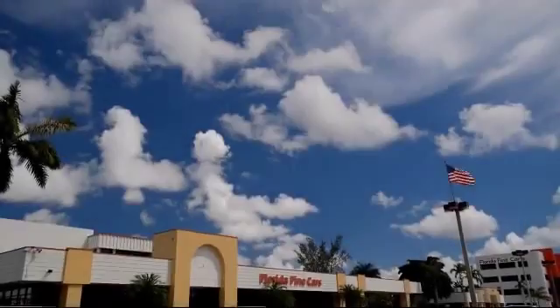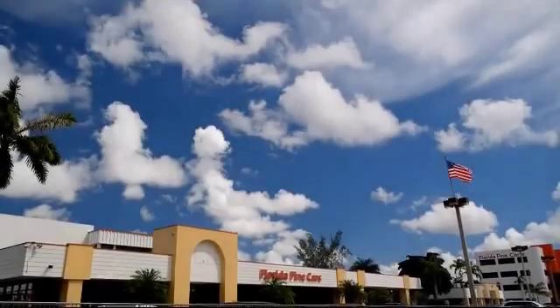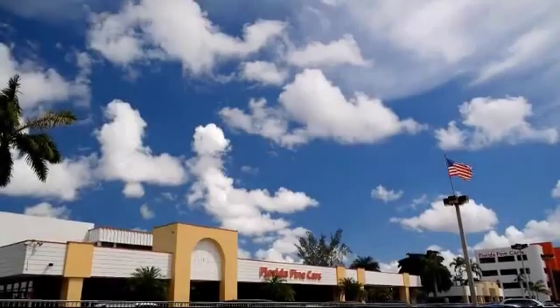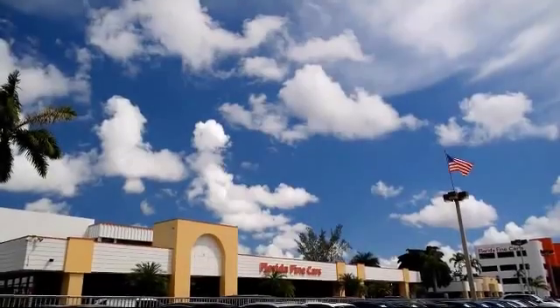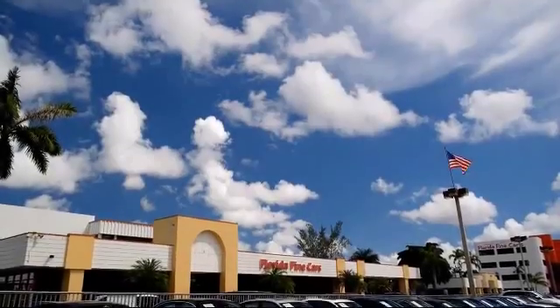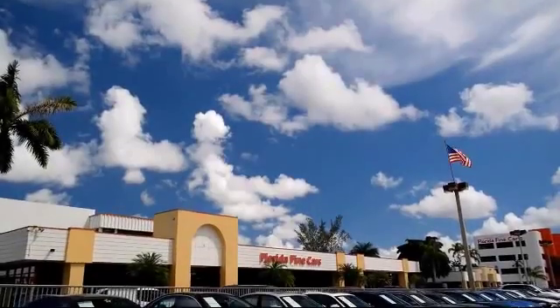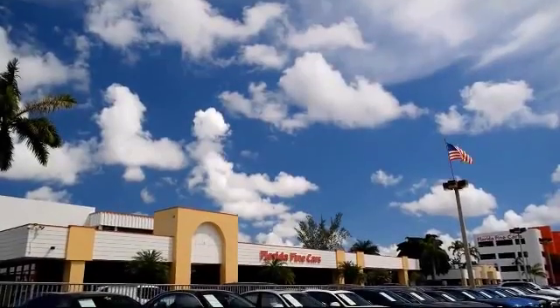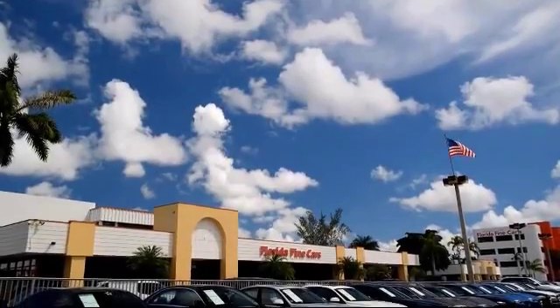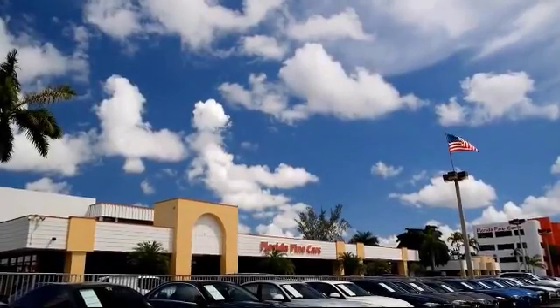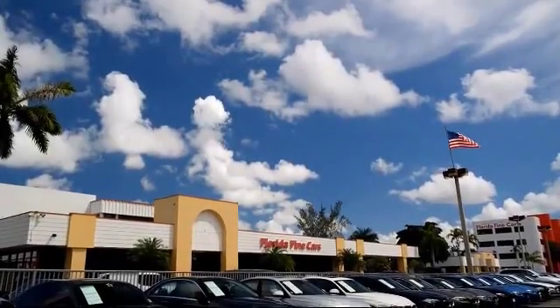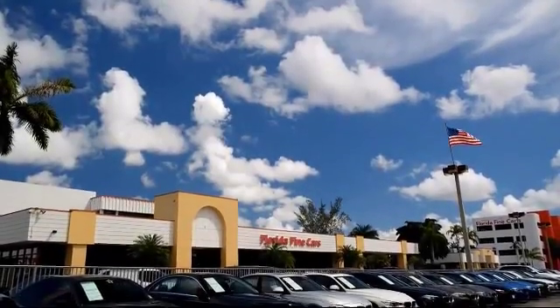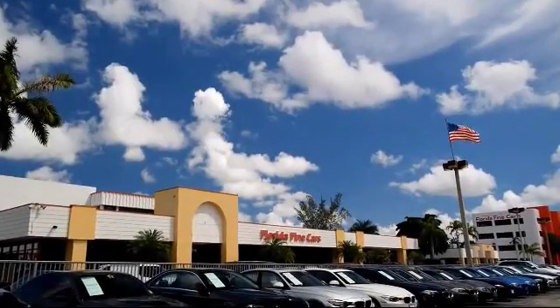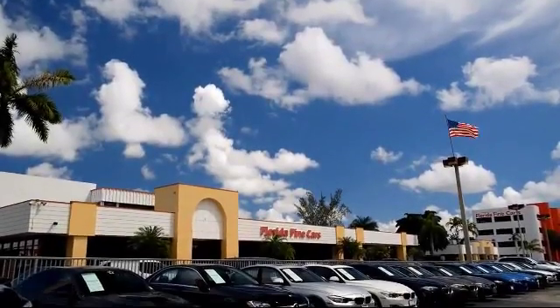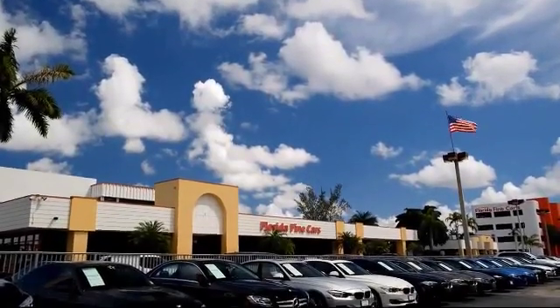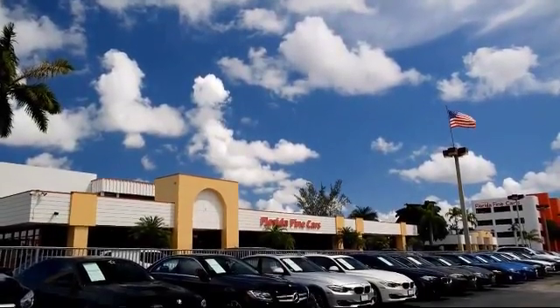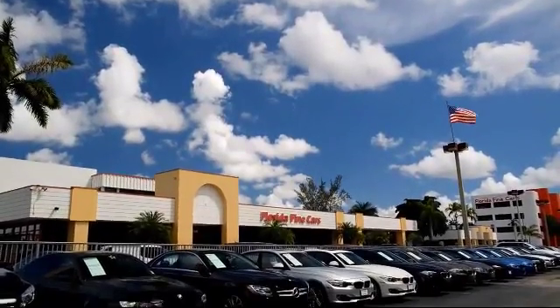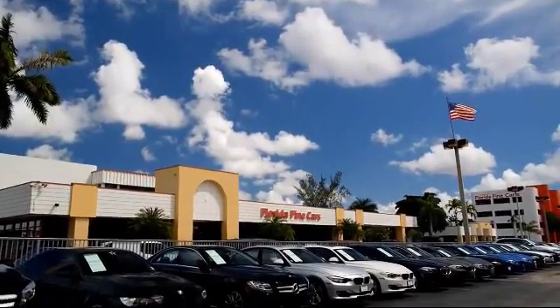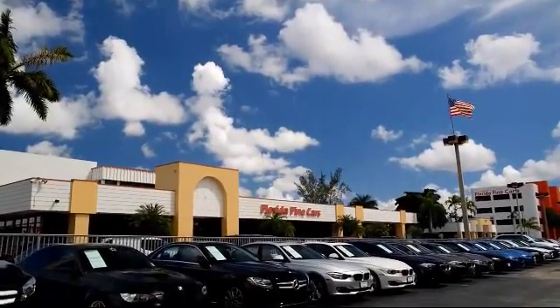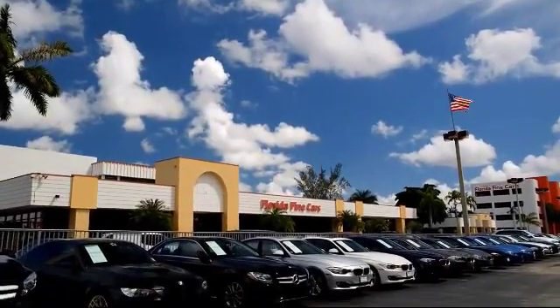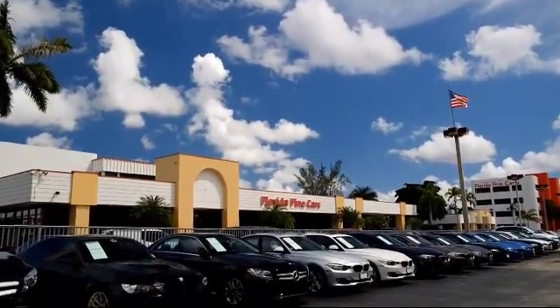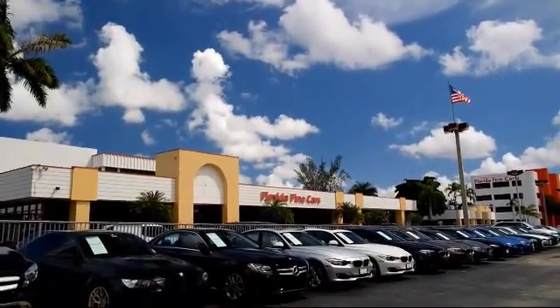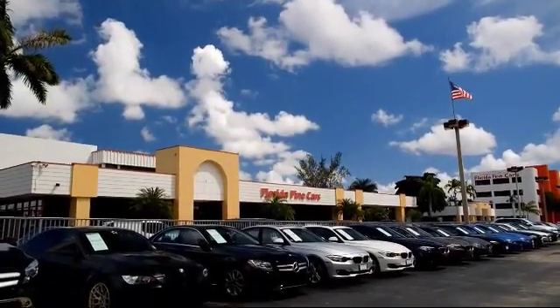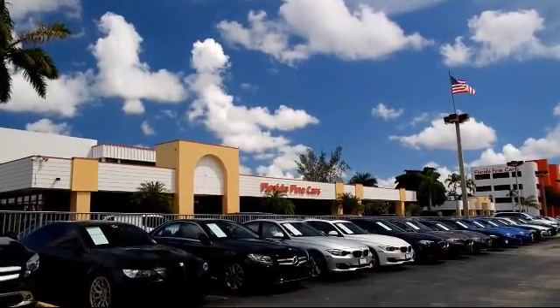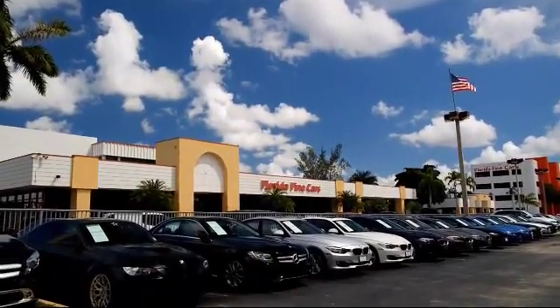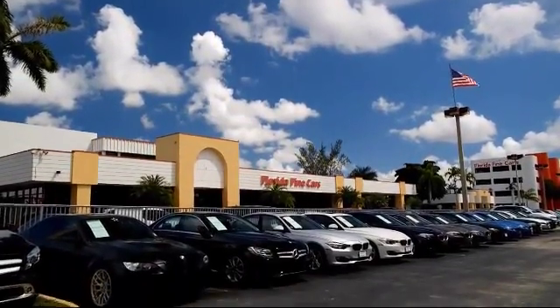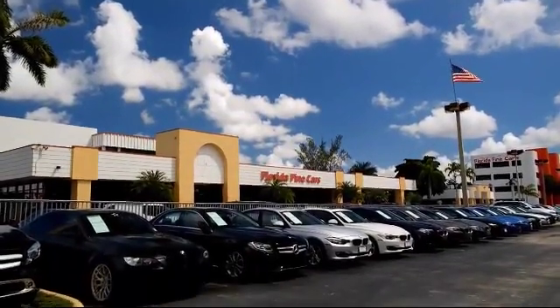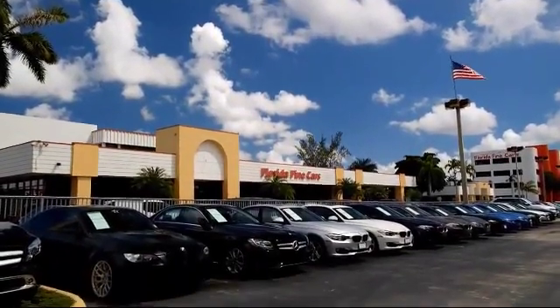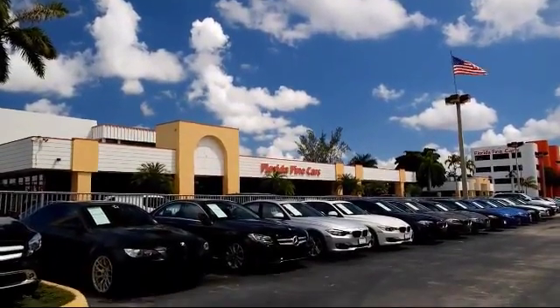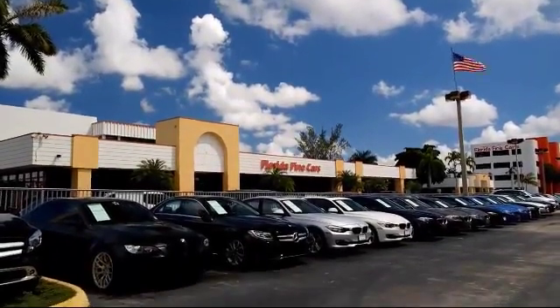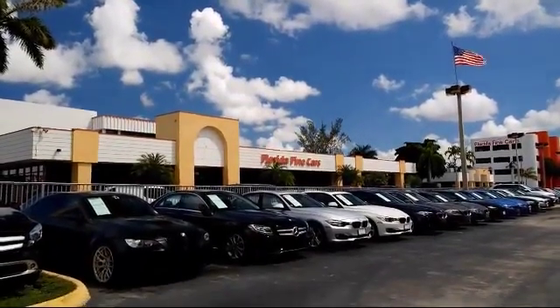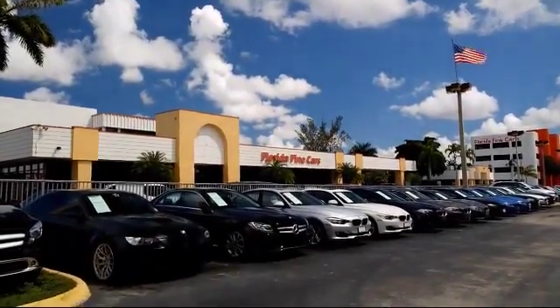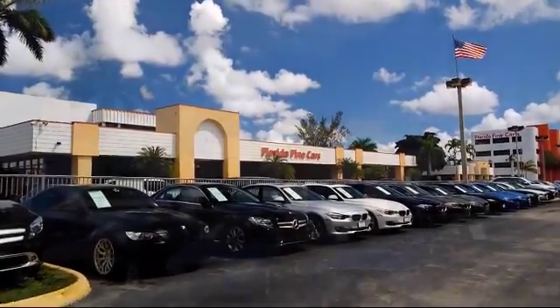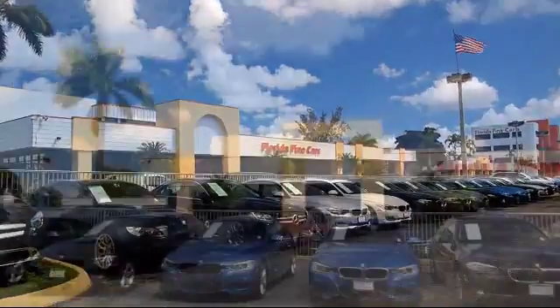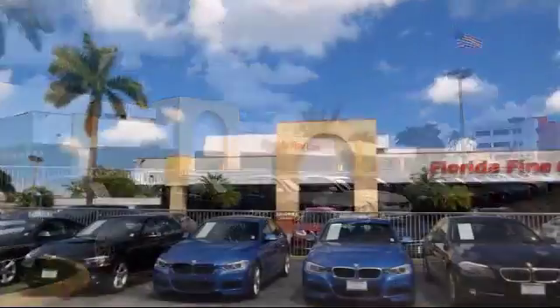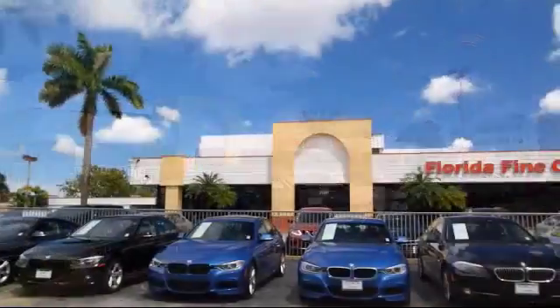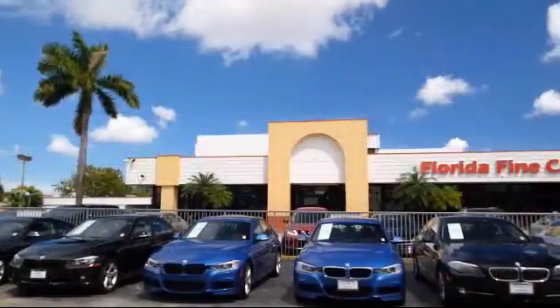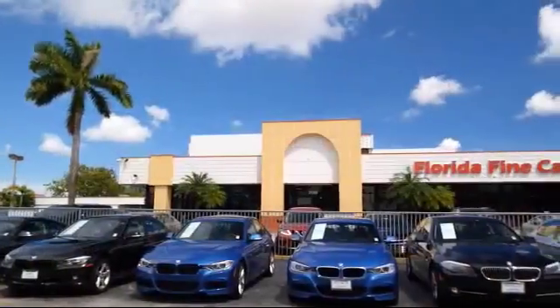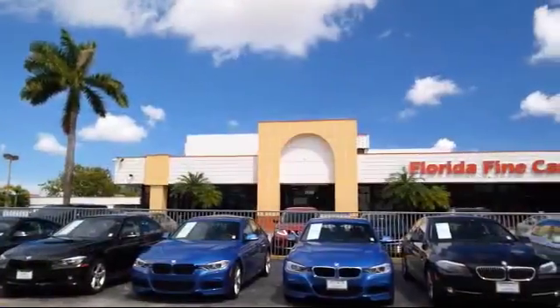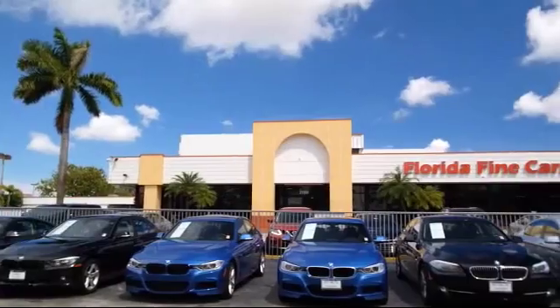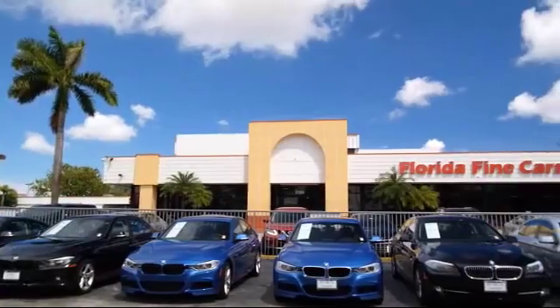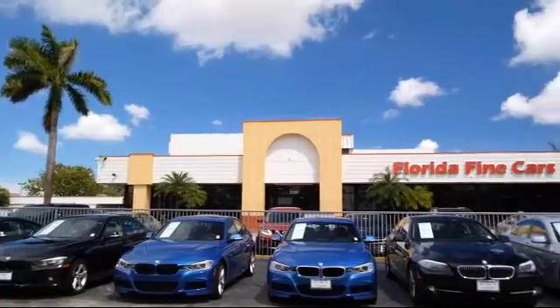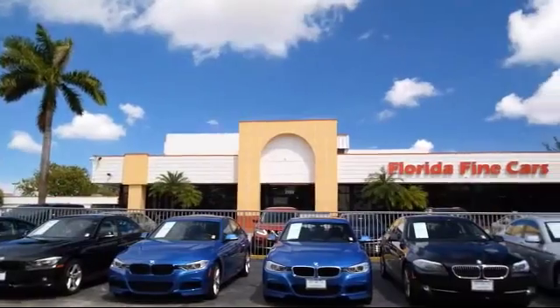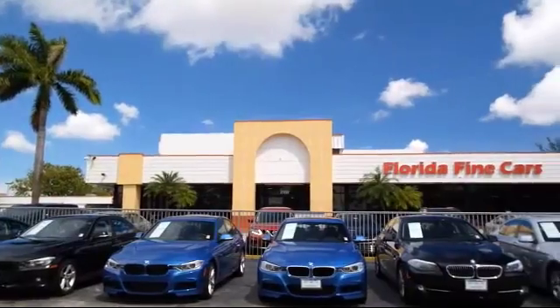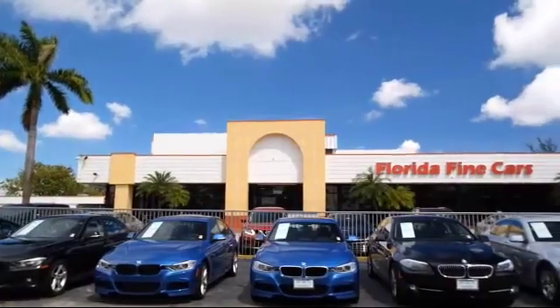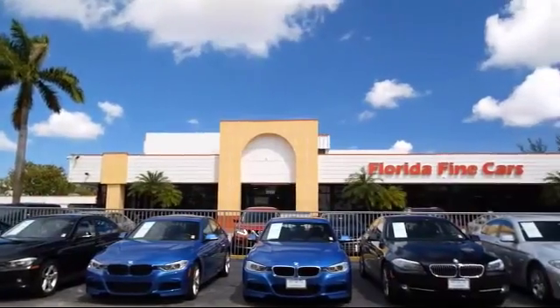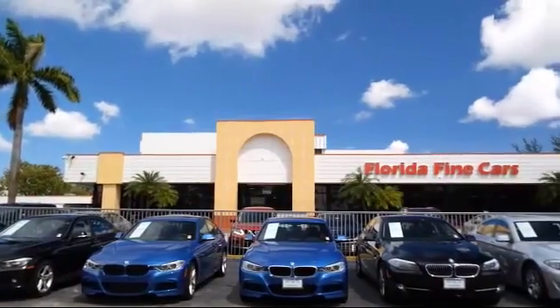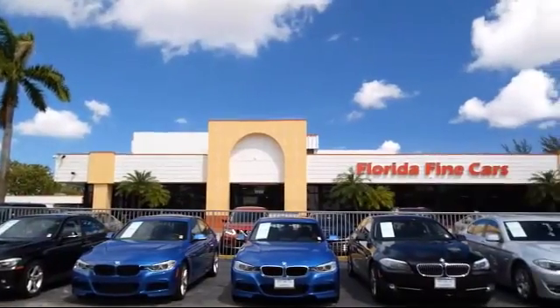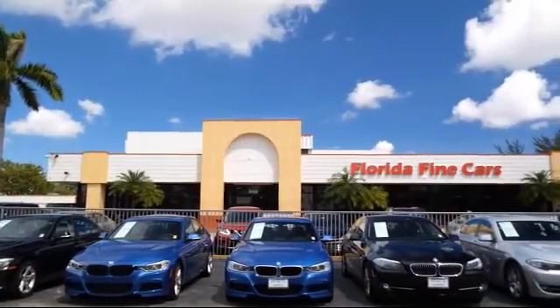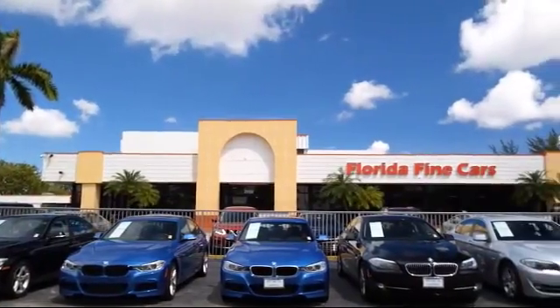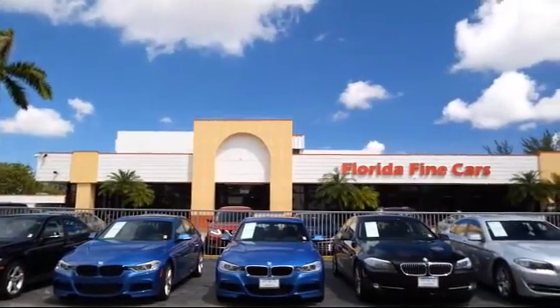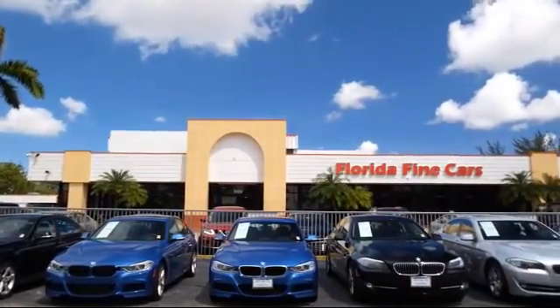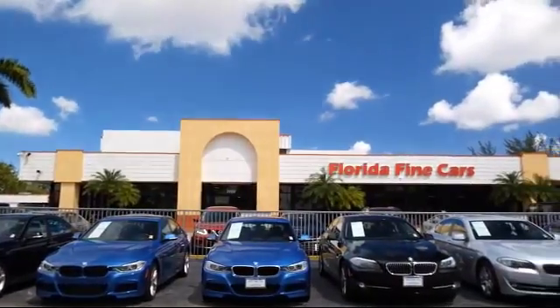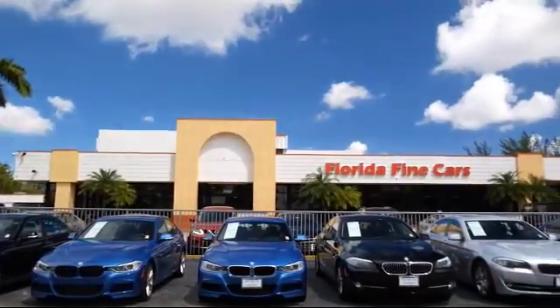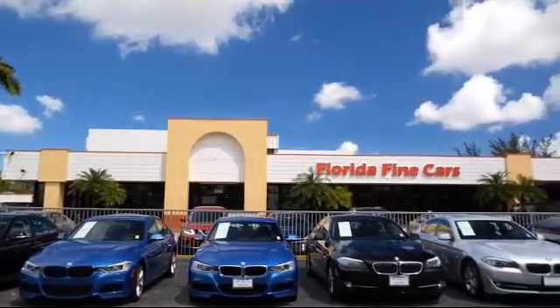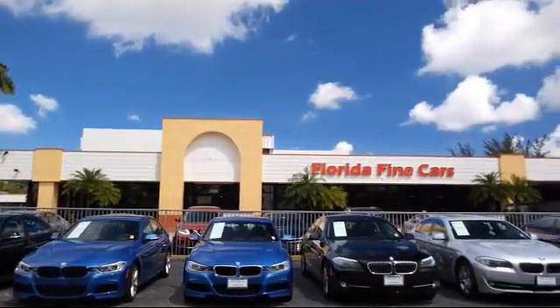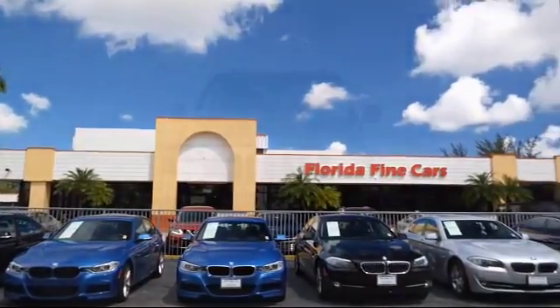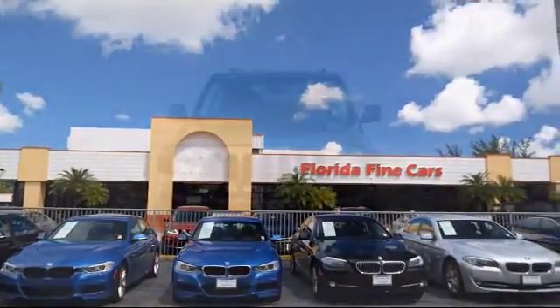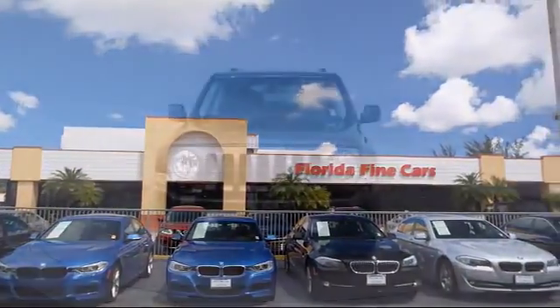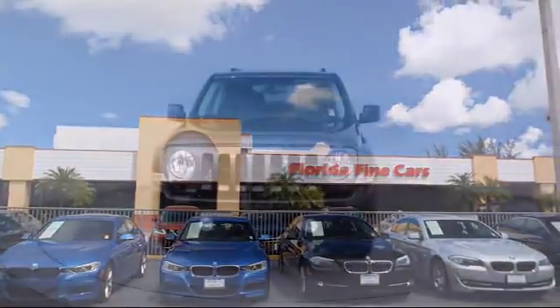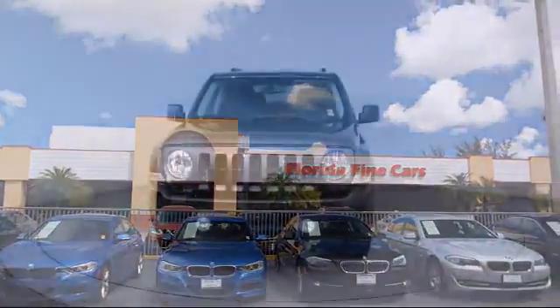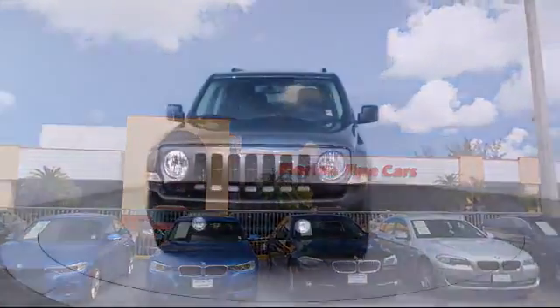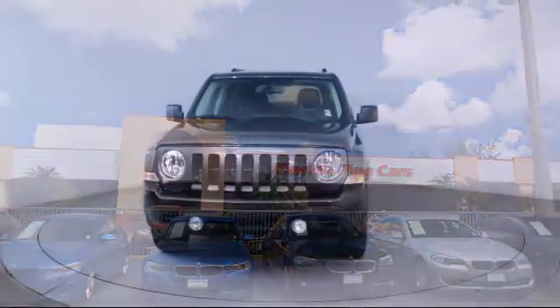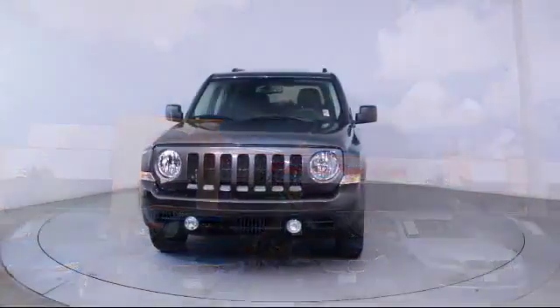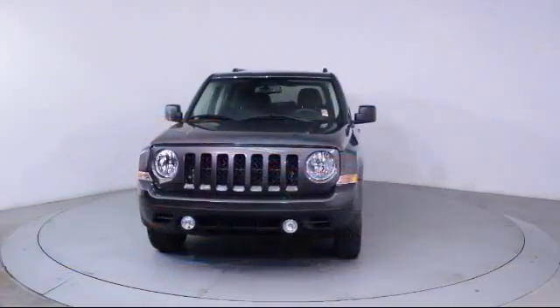Welcome to Florida Fine Cars, South Florida's premier automotive dealer. Here's a look at another one of our vehicles from our massive selection.